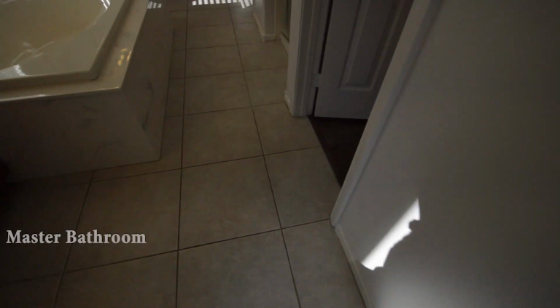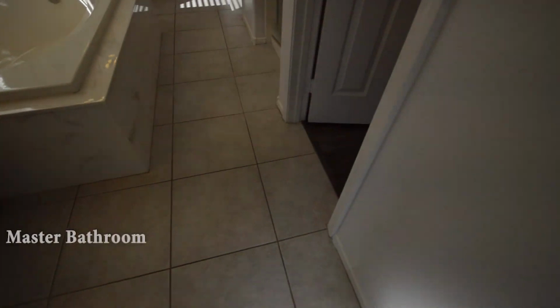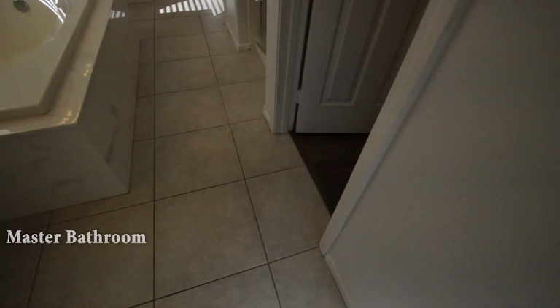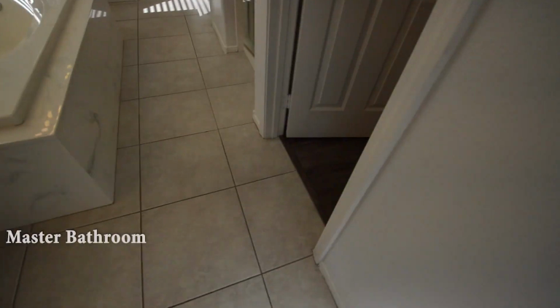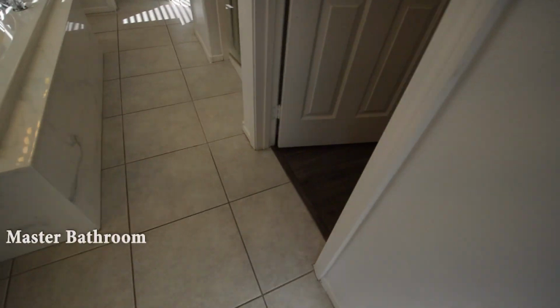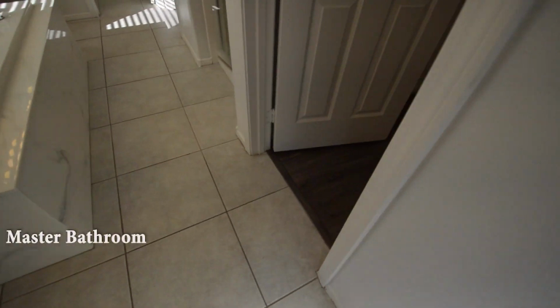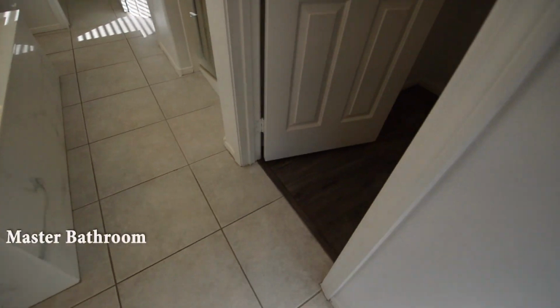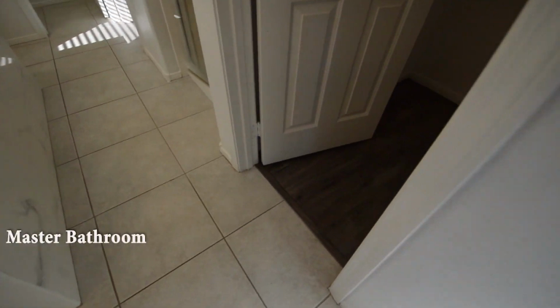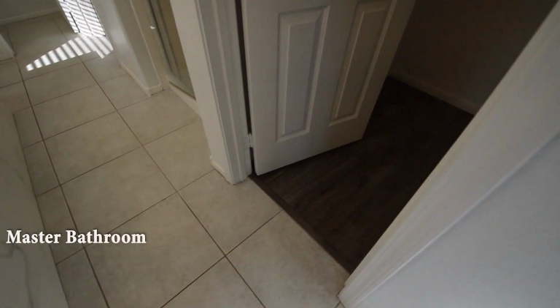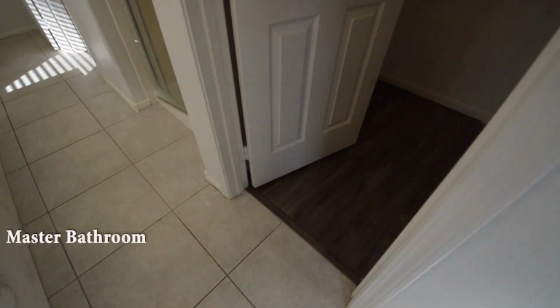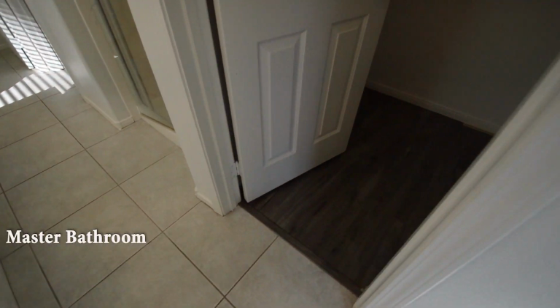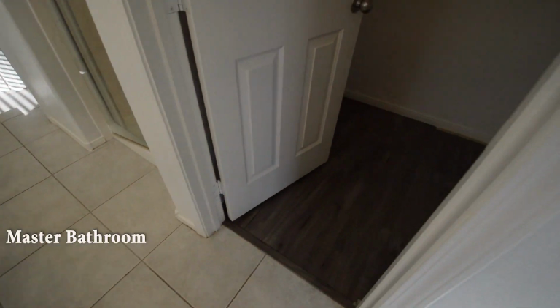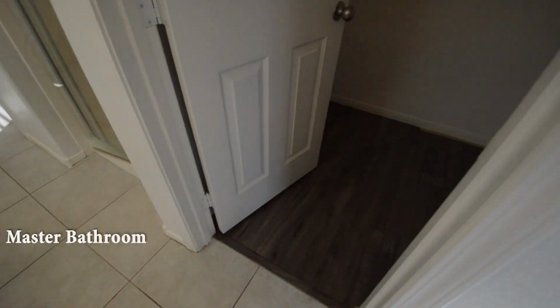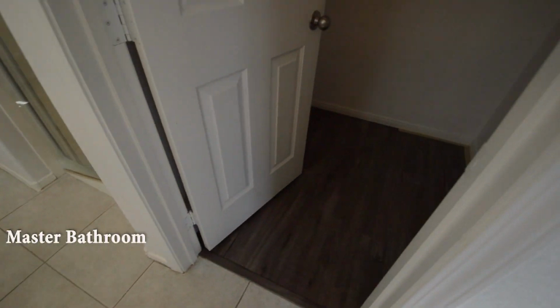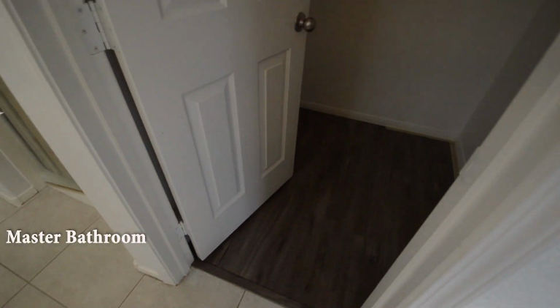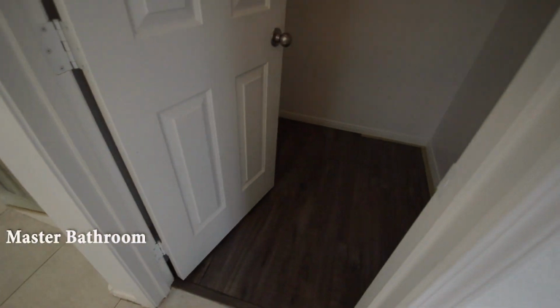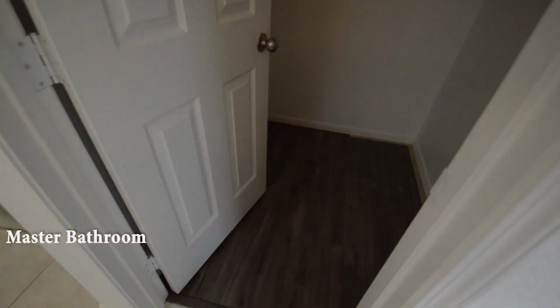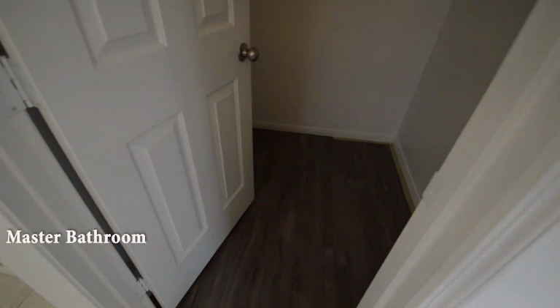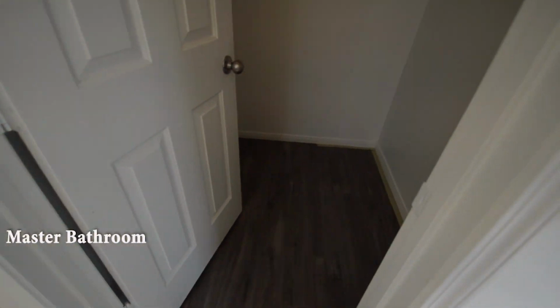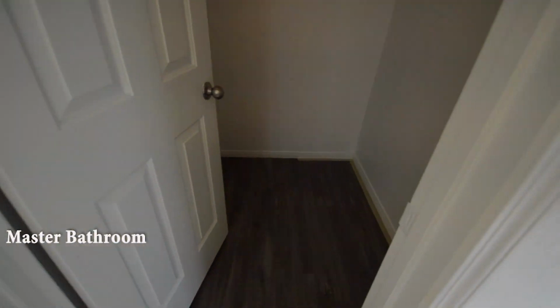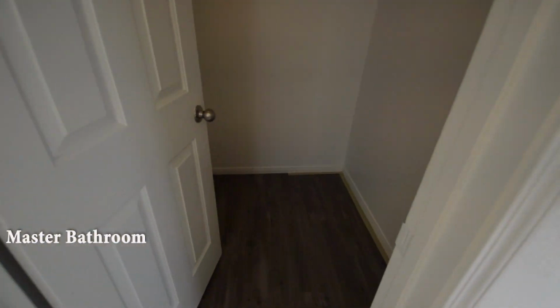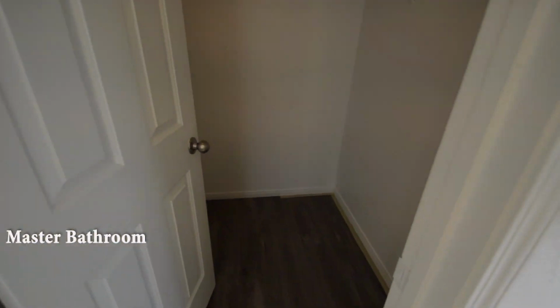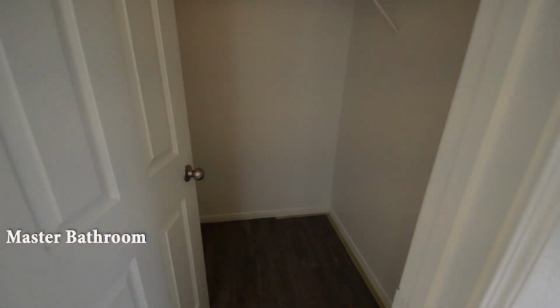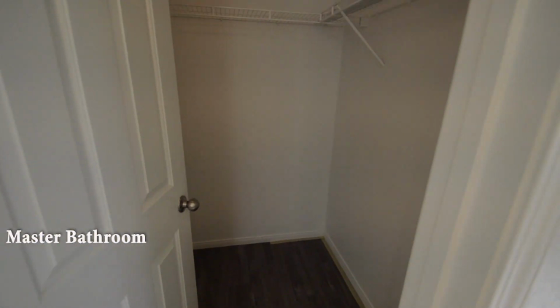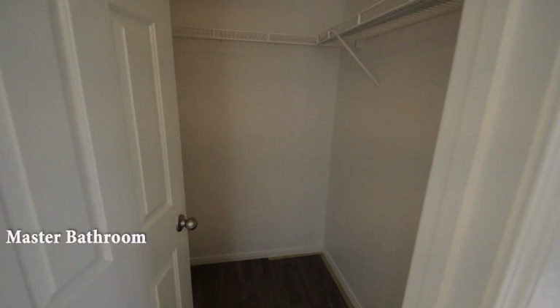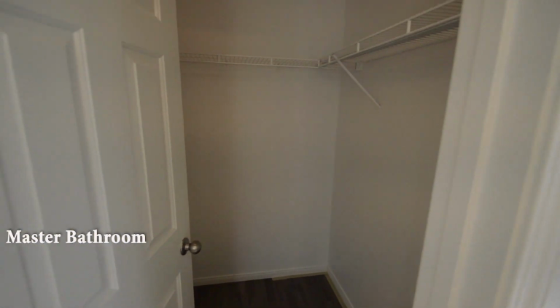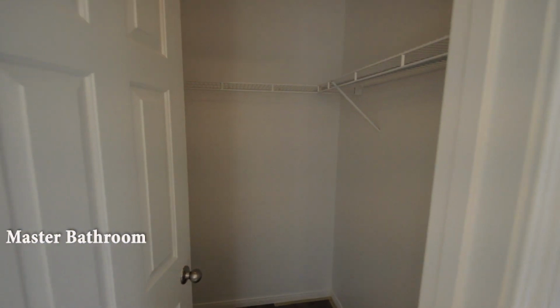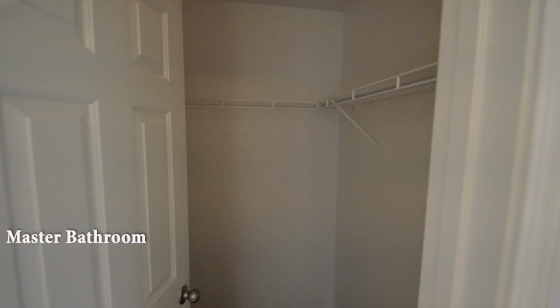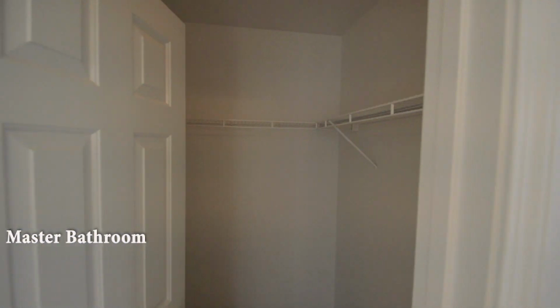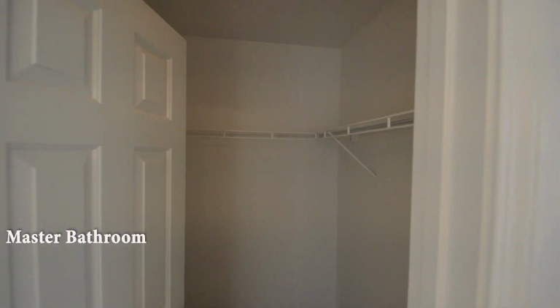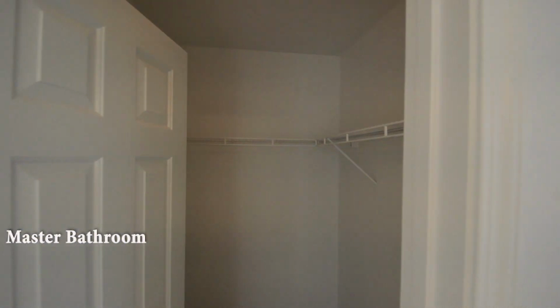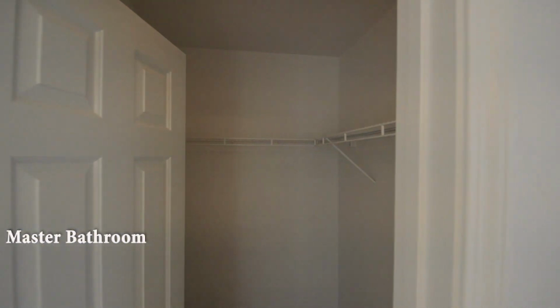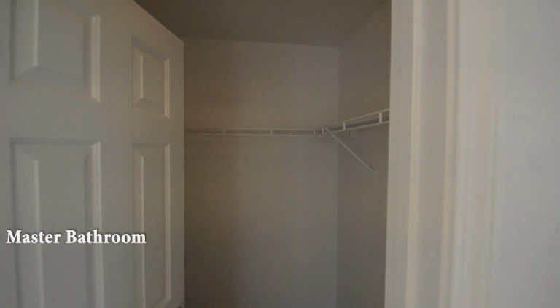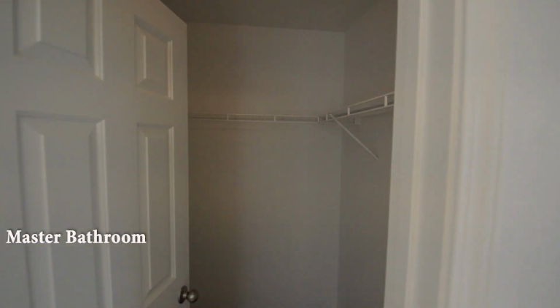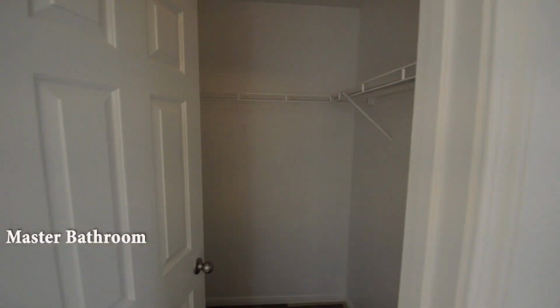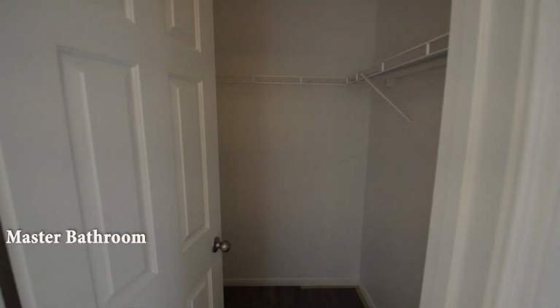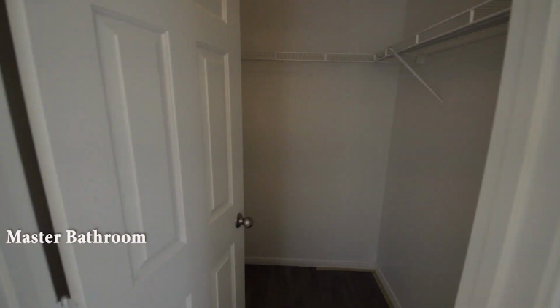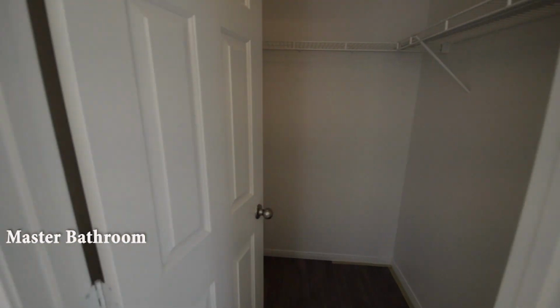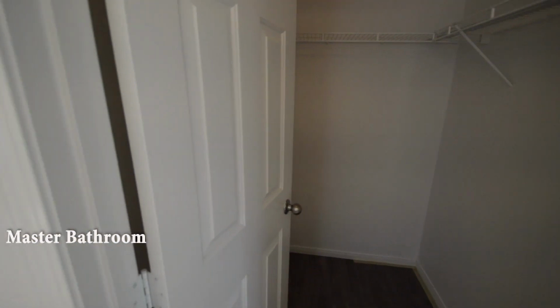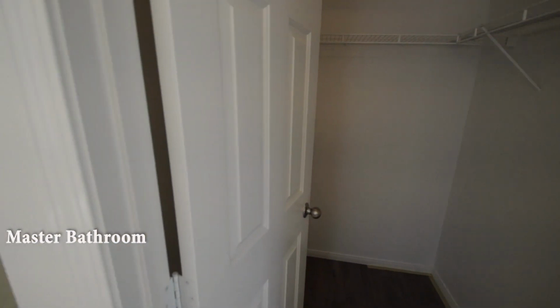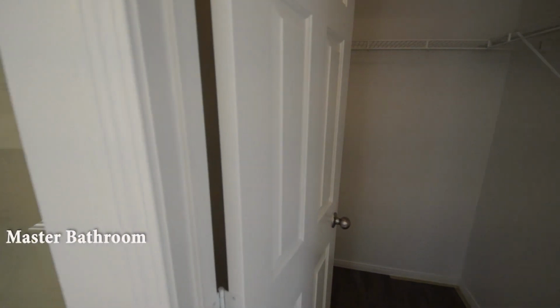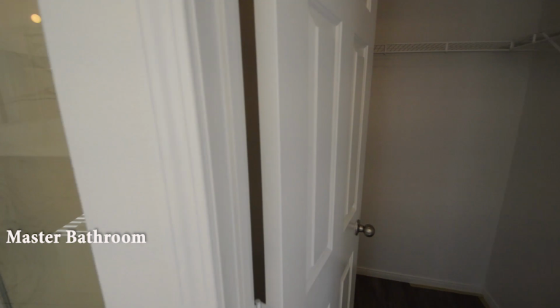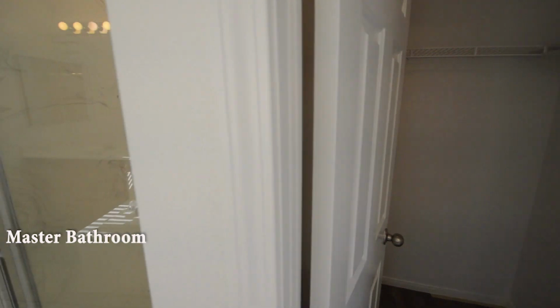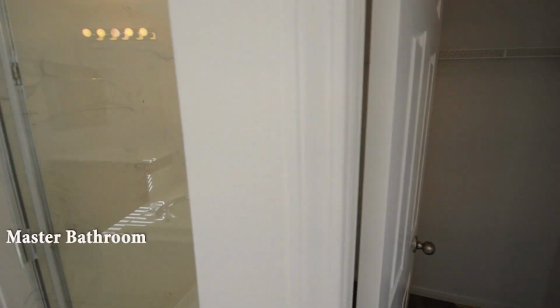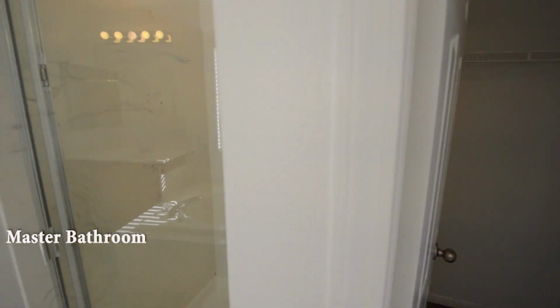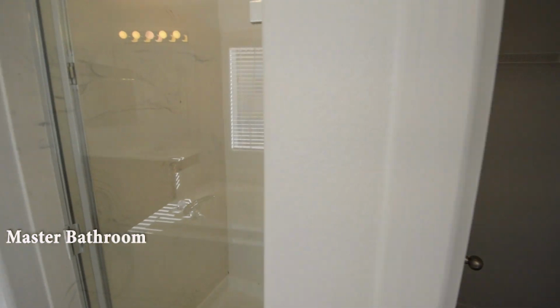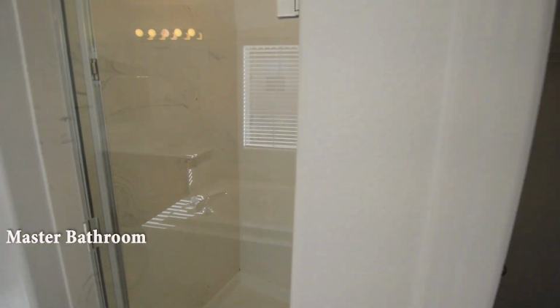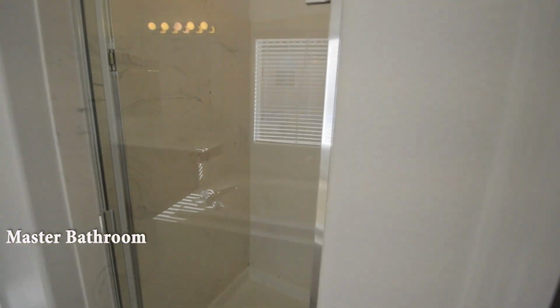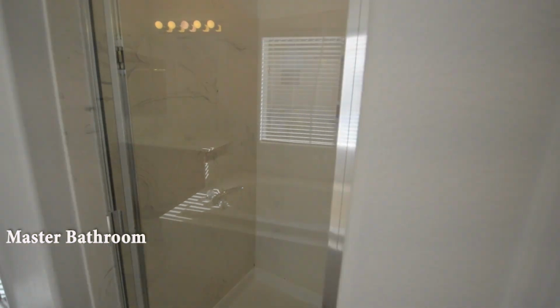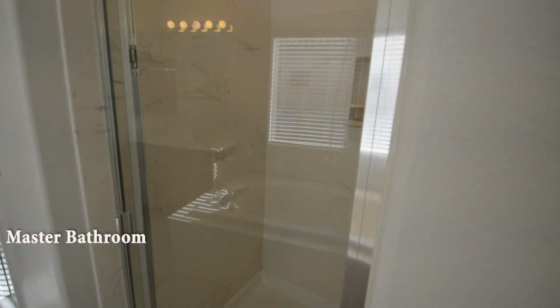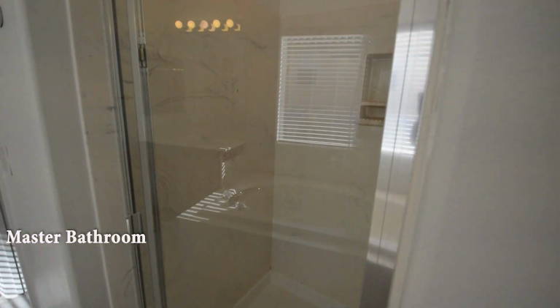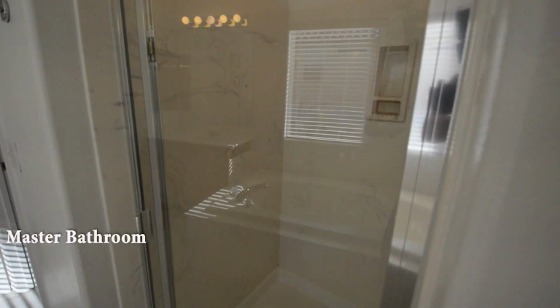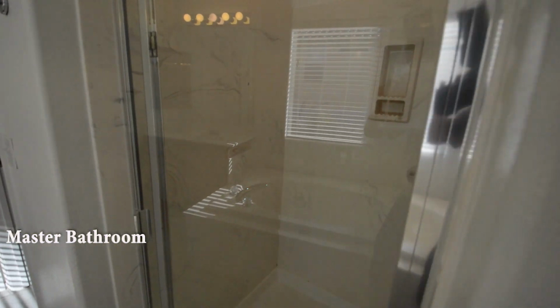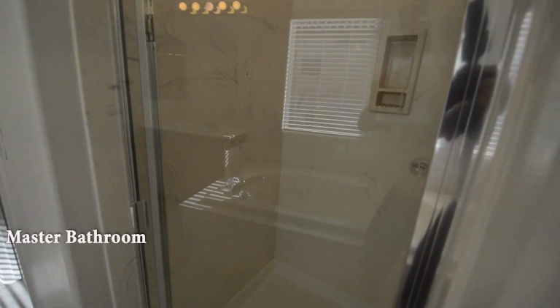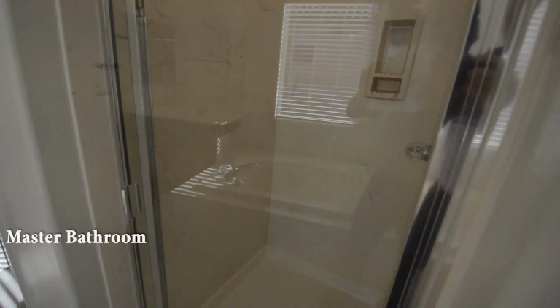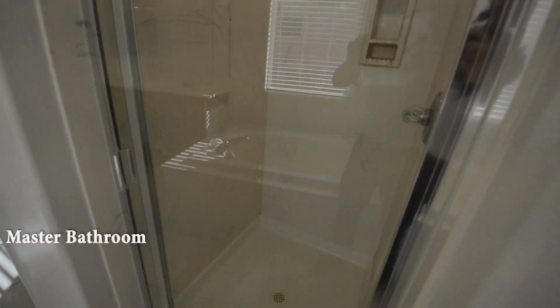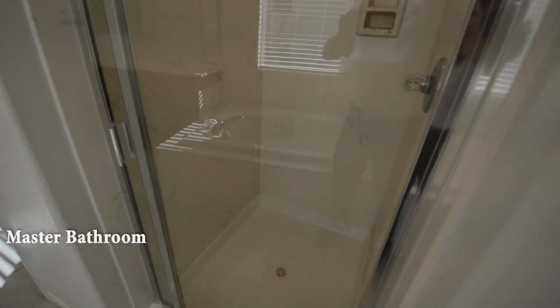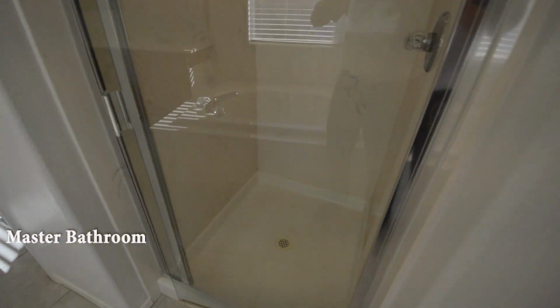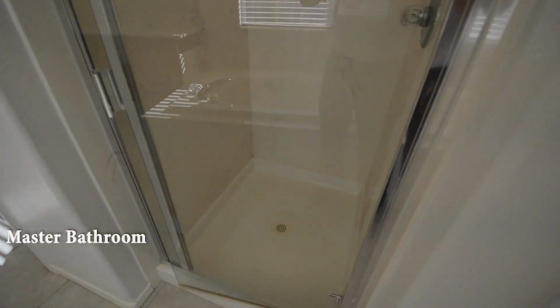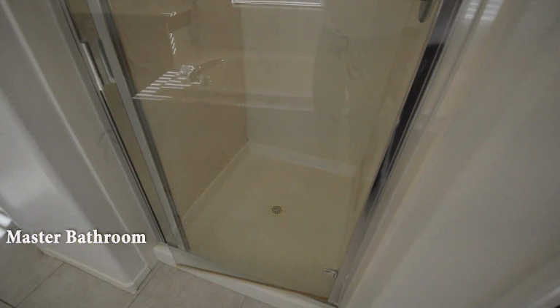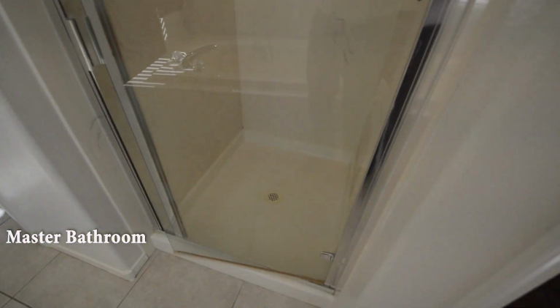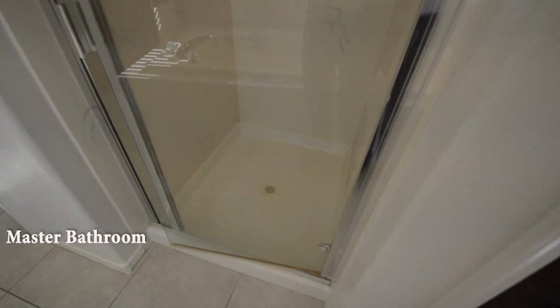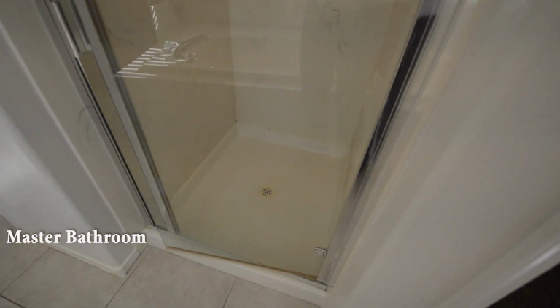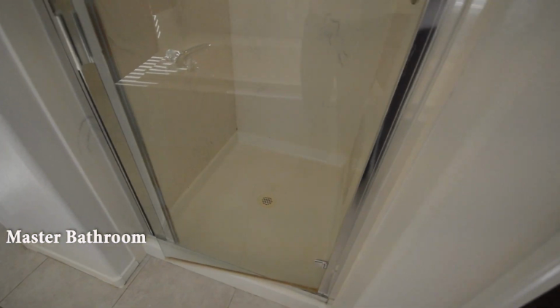The master bathroom has a tile floor, two walk-in closets, shower, water closet, two vanities, and a separate tub.